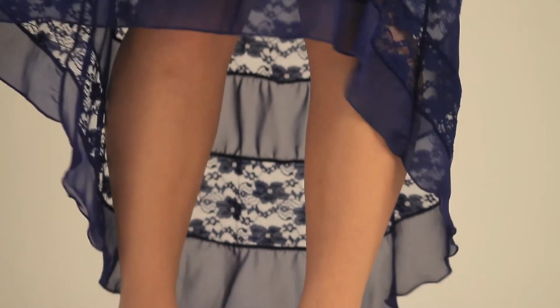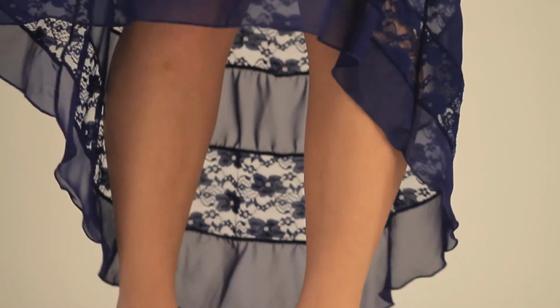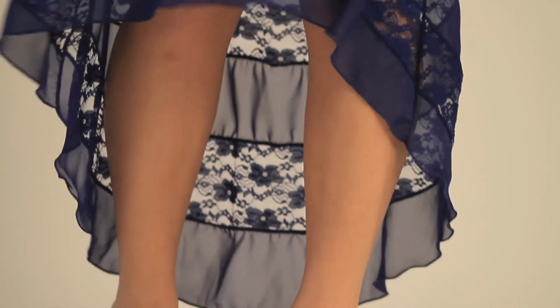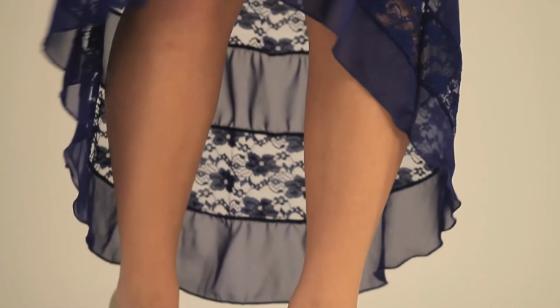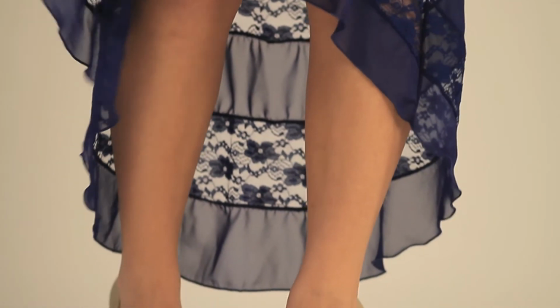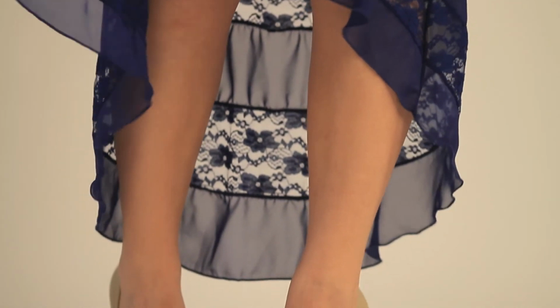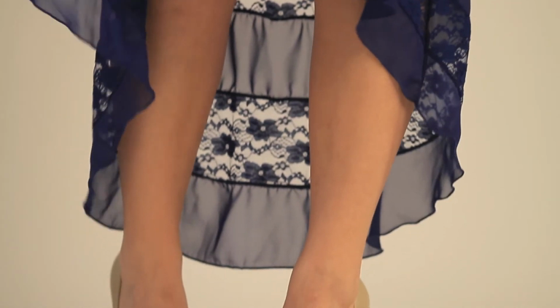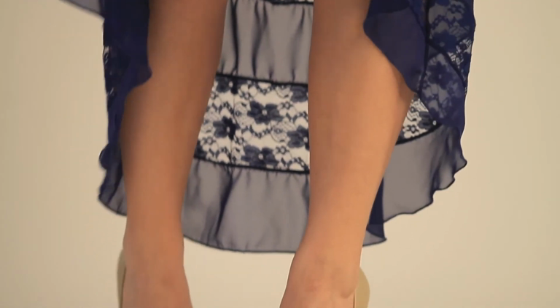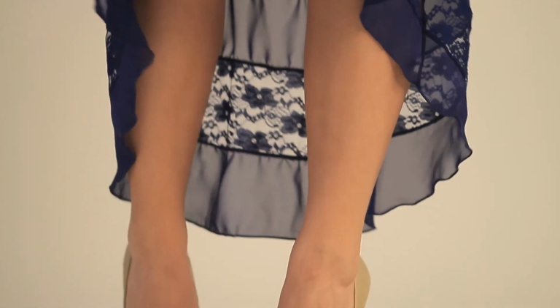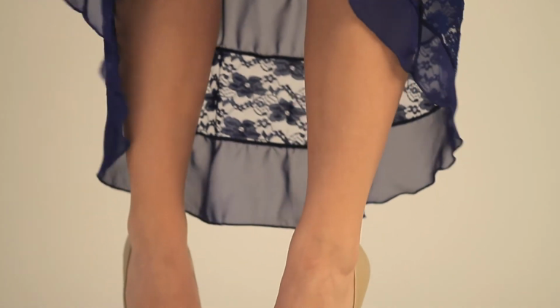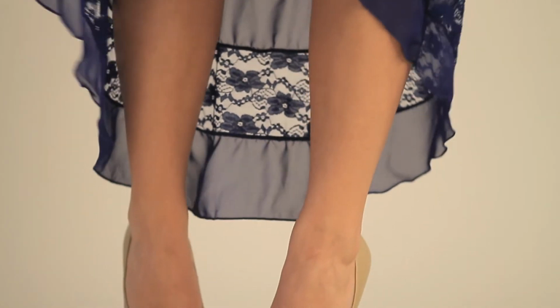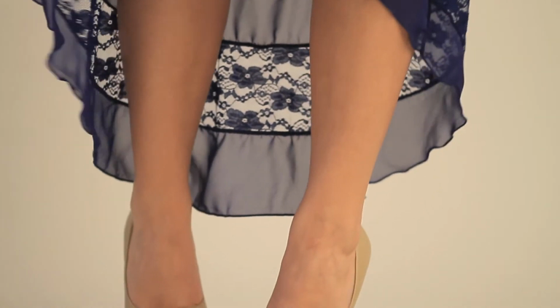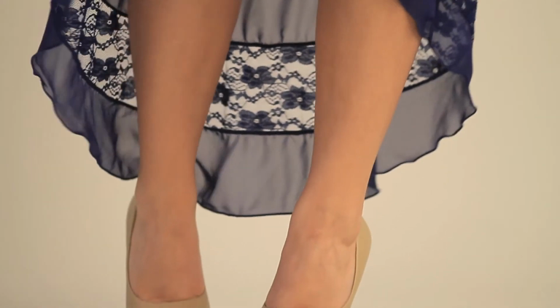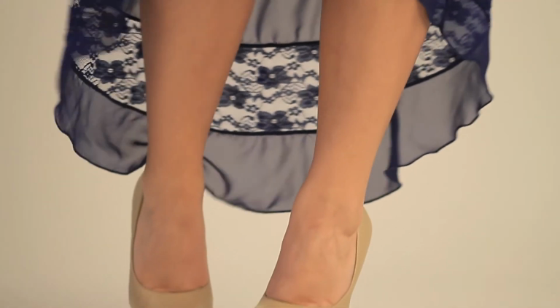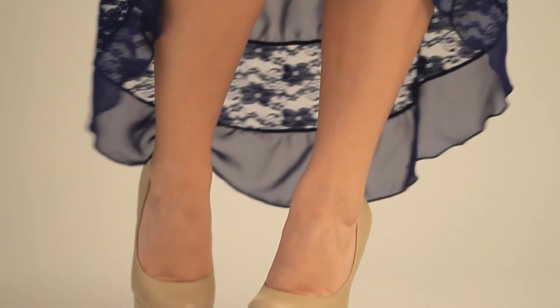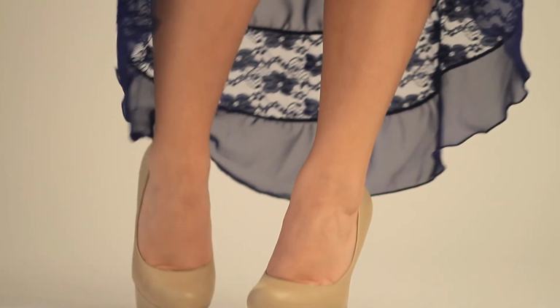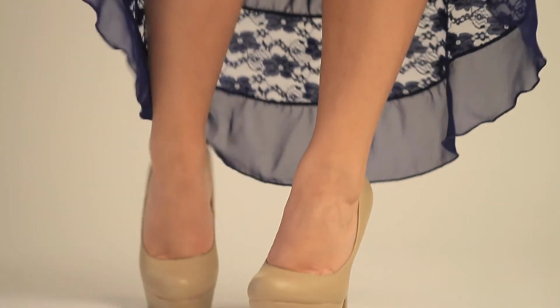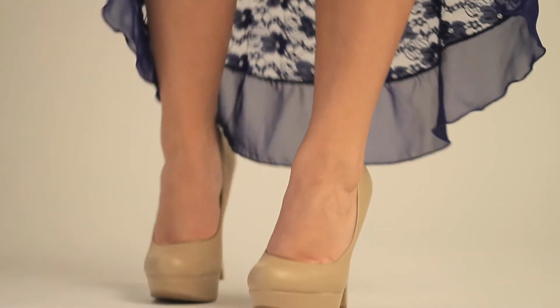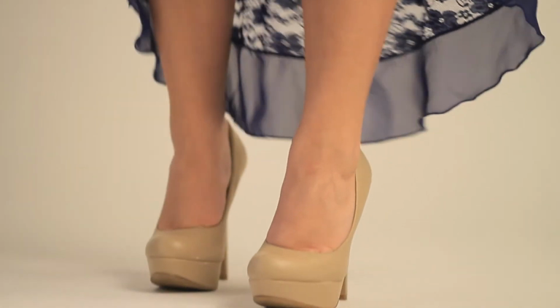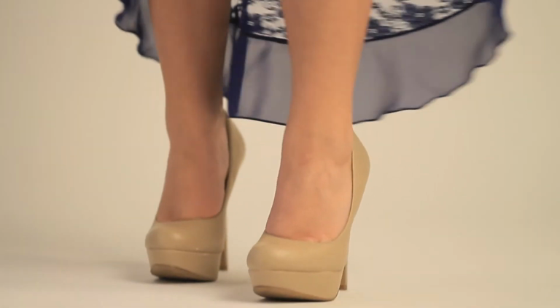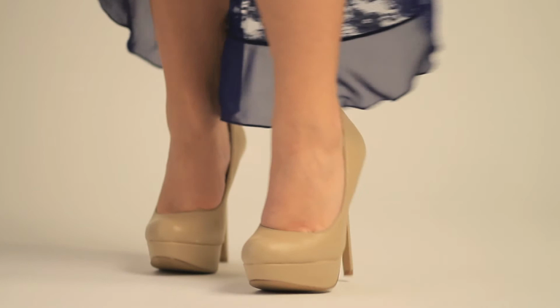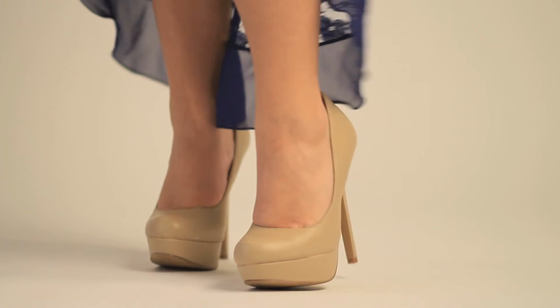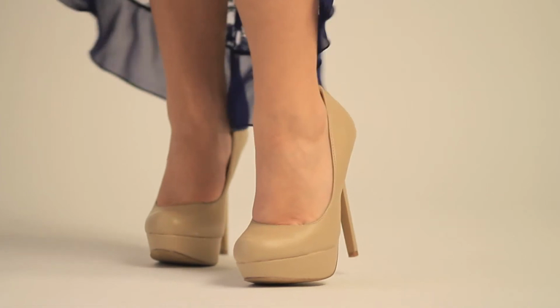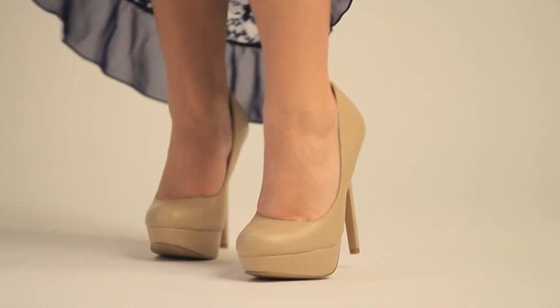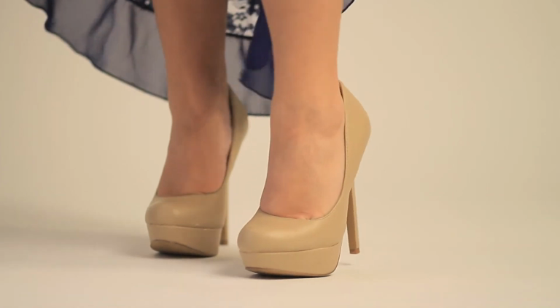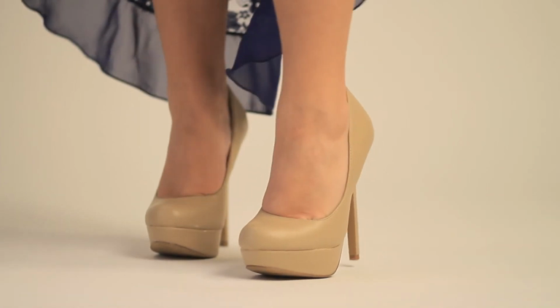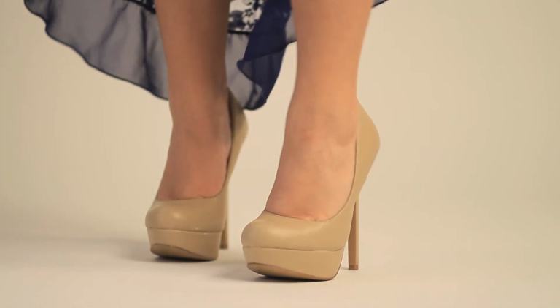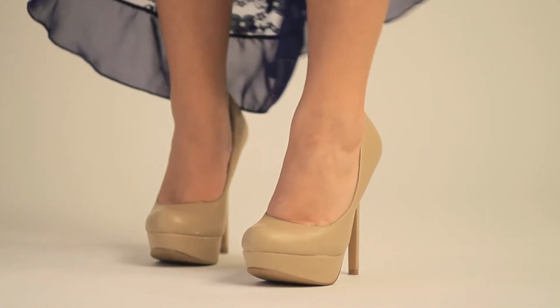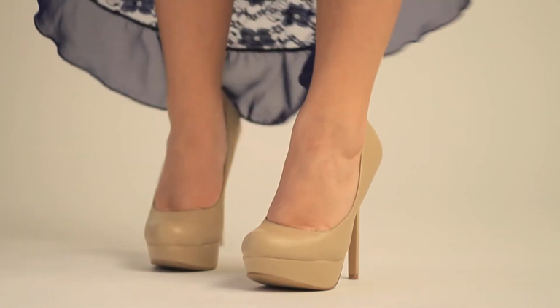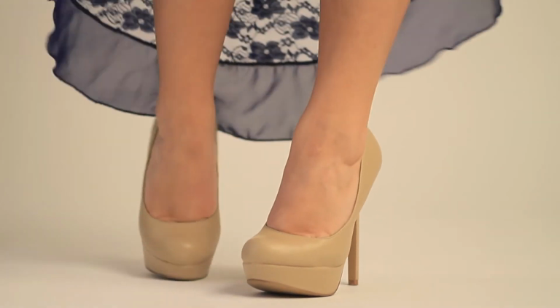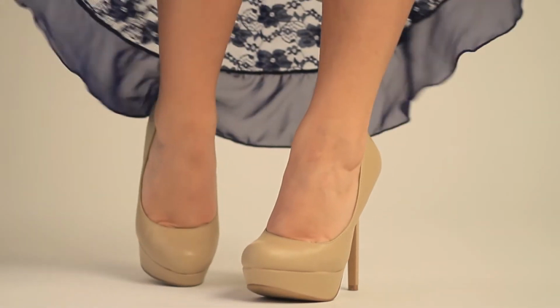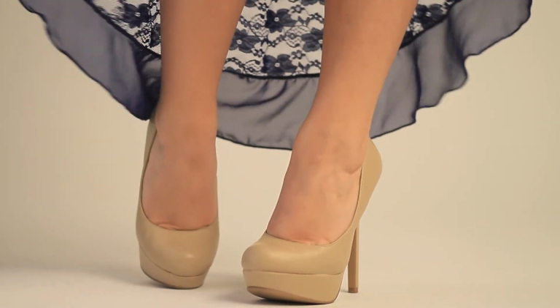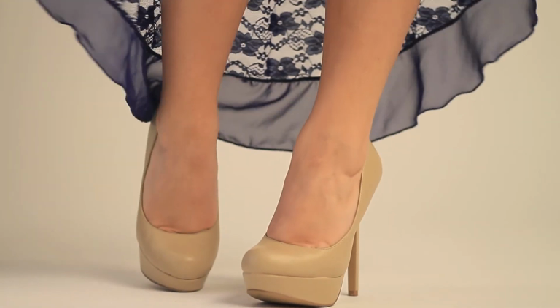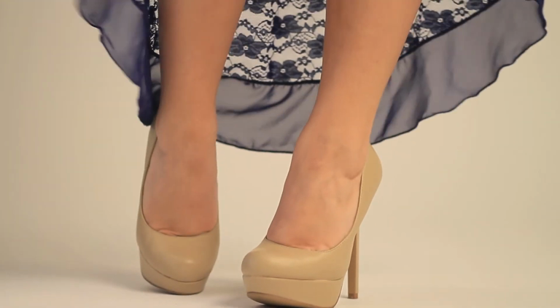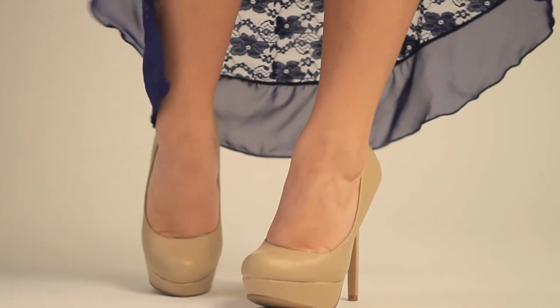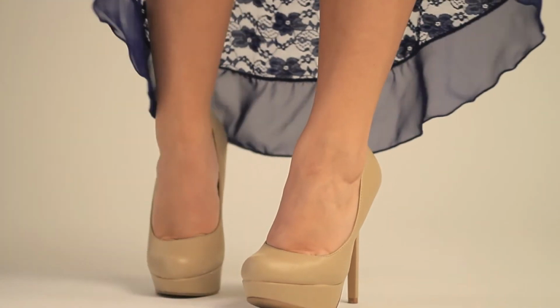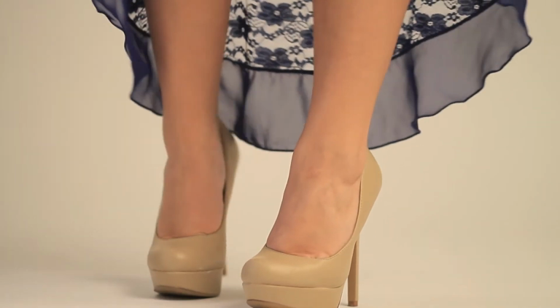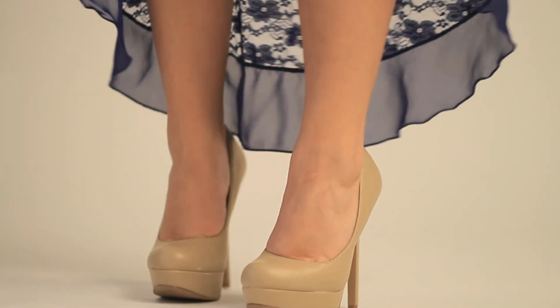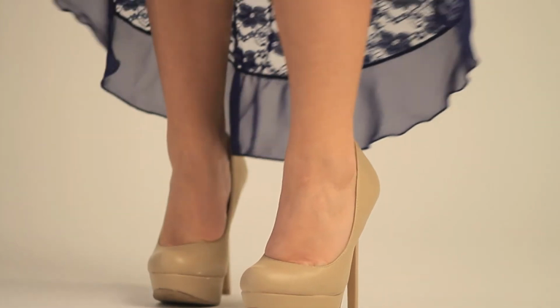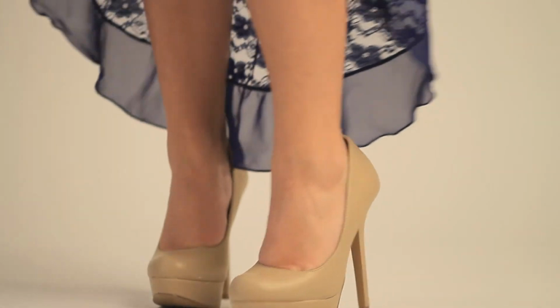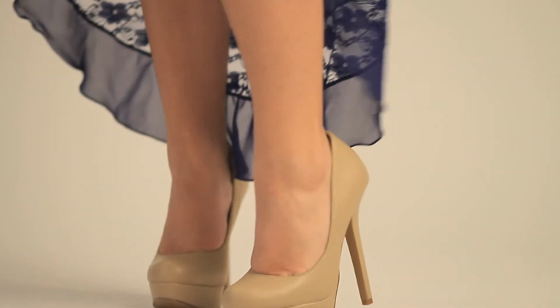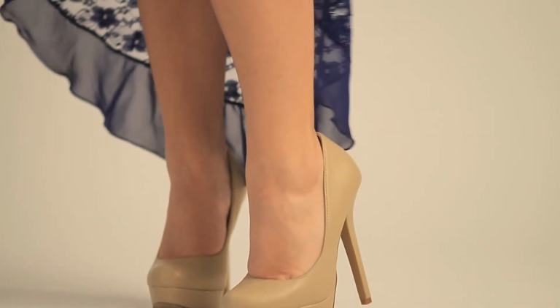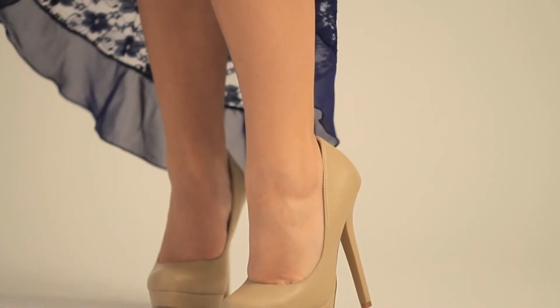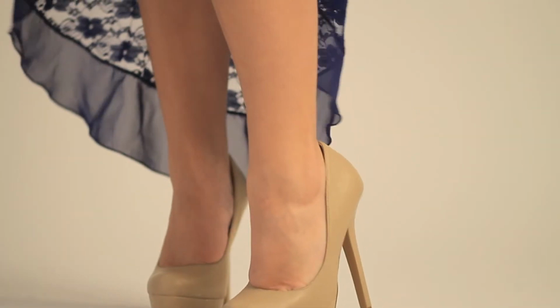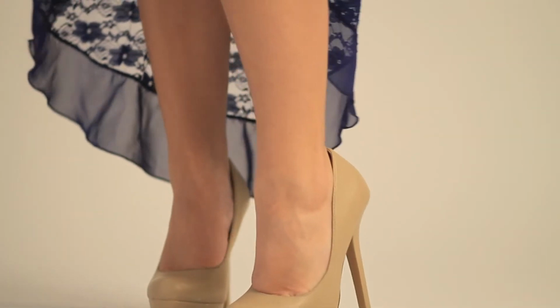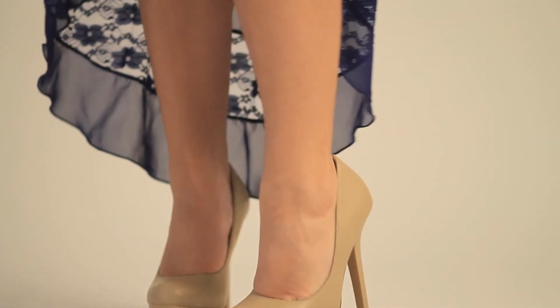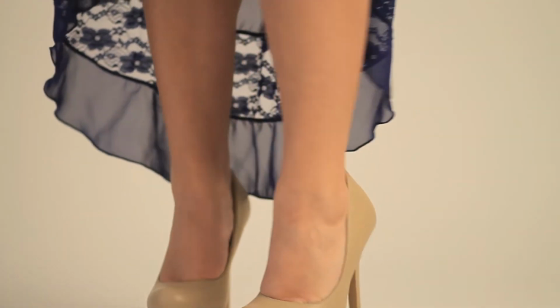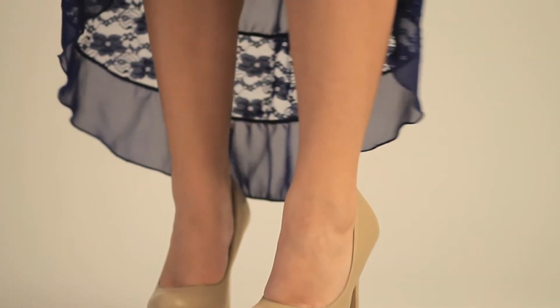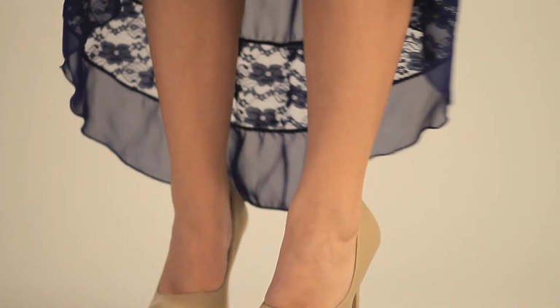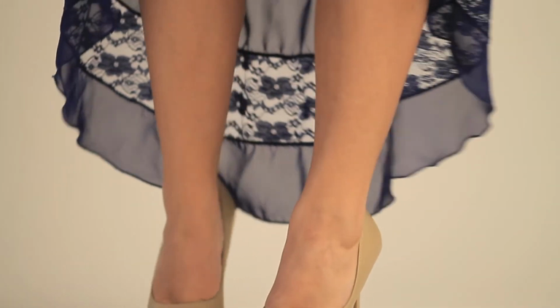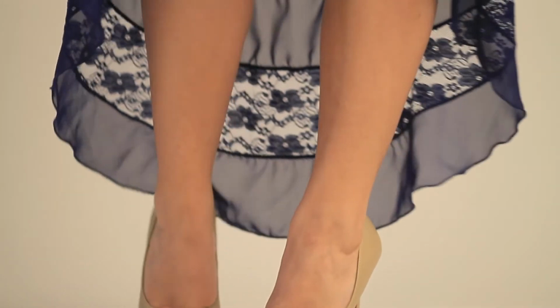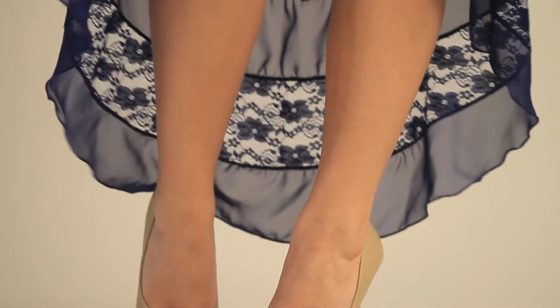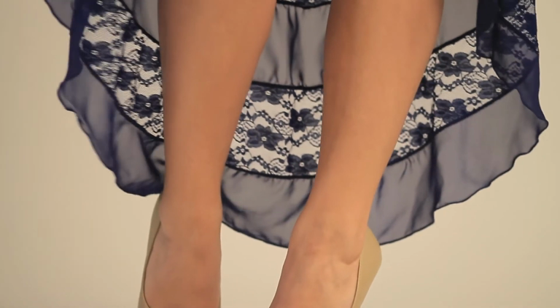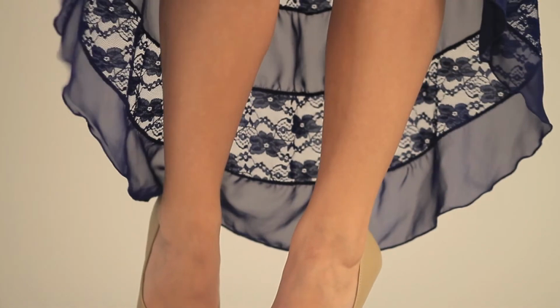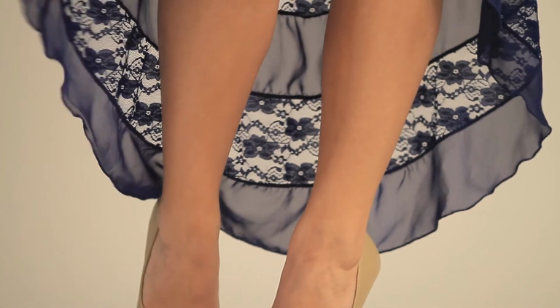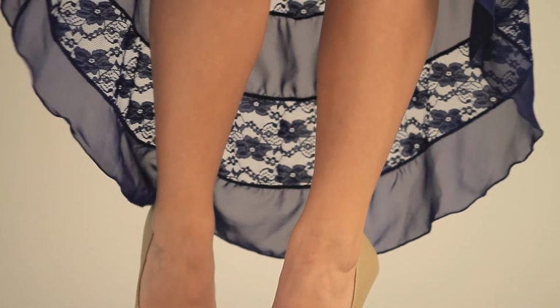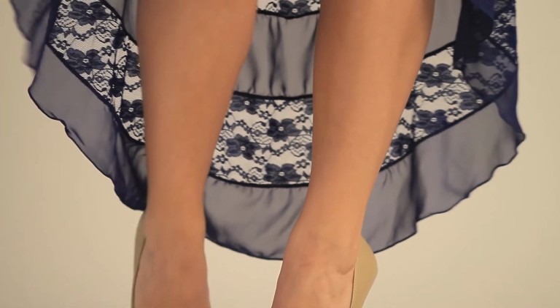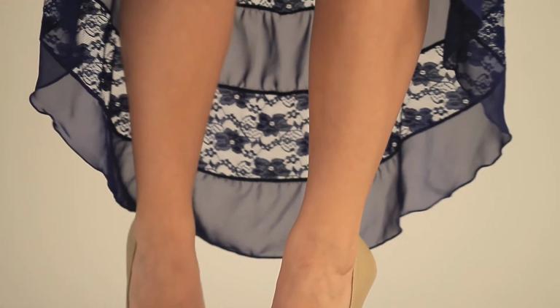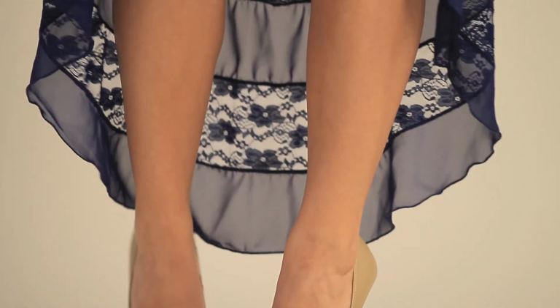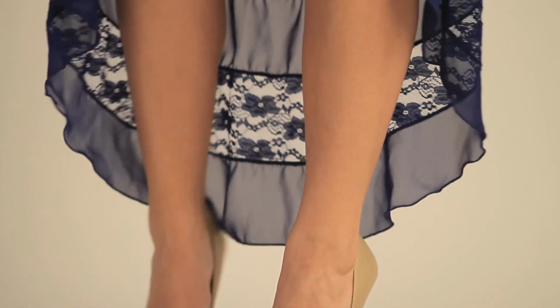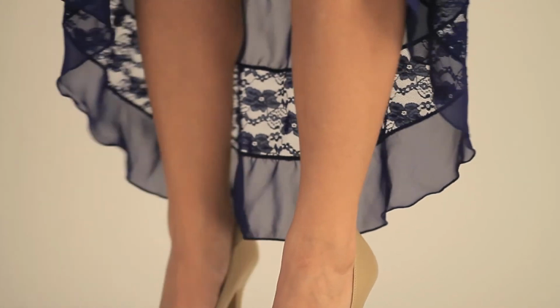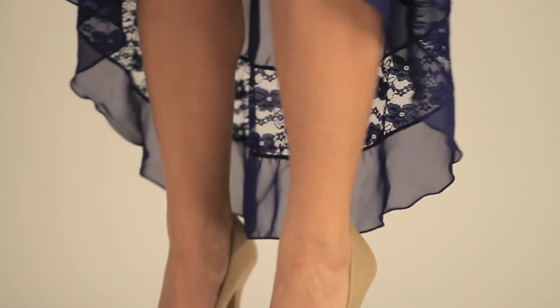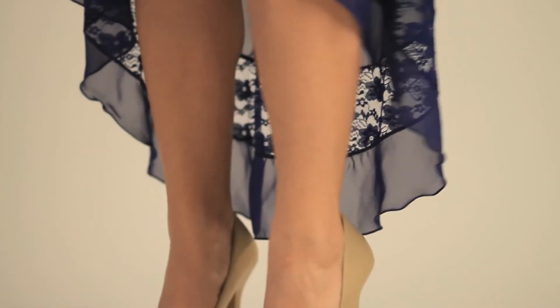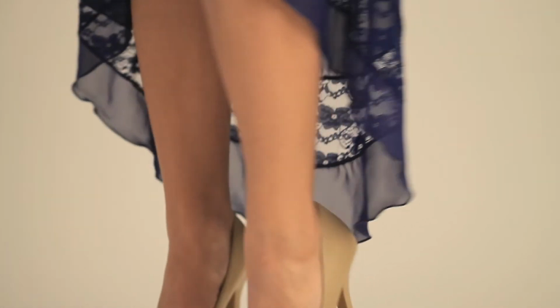Shoes — there will be times that full length is required when Robert is photographing, so make sure they match your particular outfit and that they are clean because they will be seen.